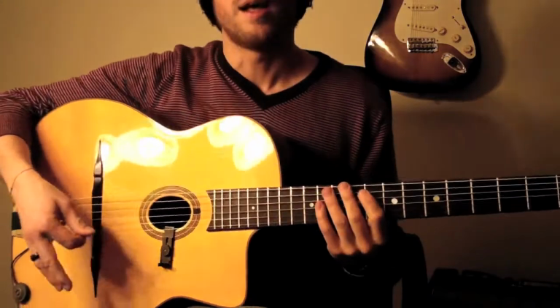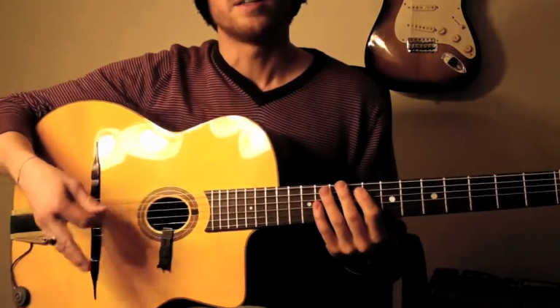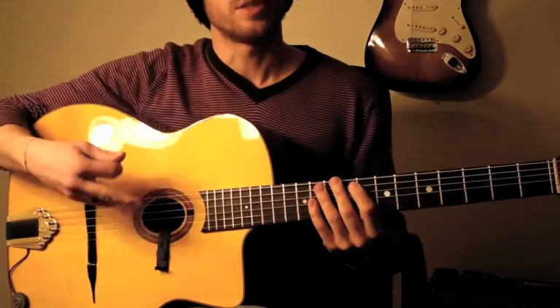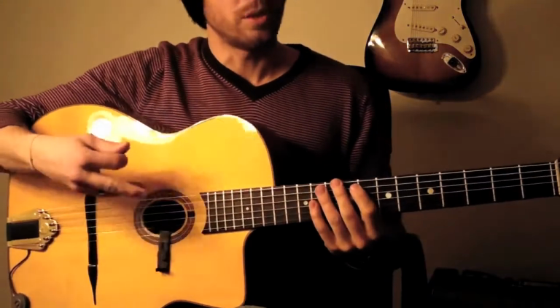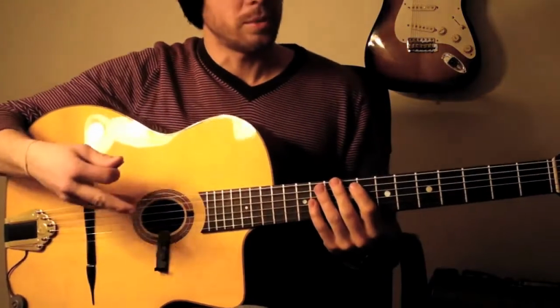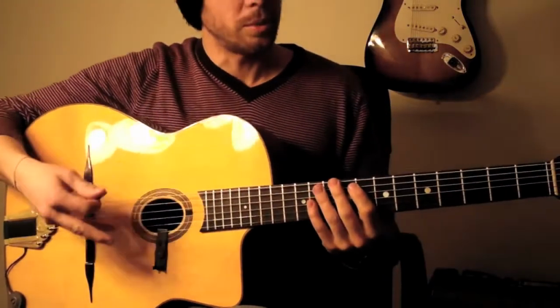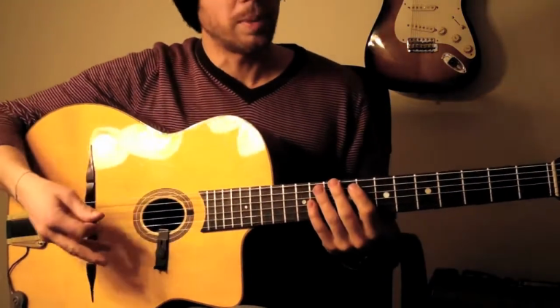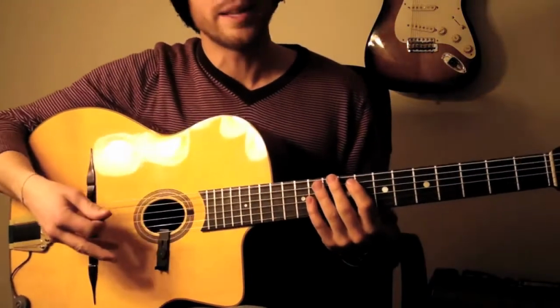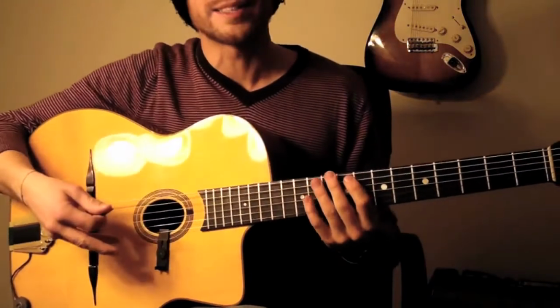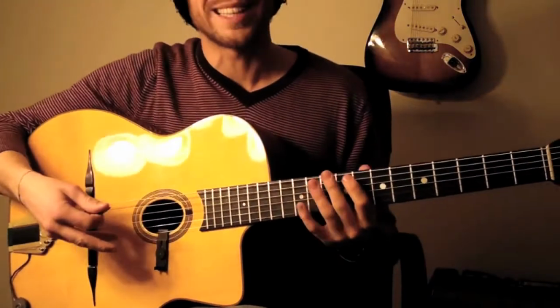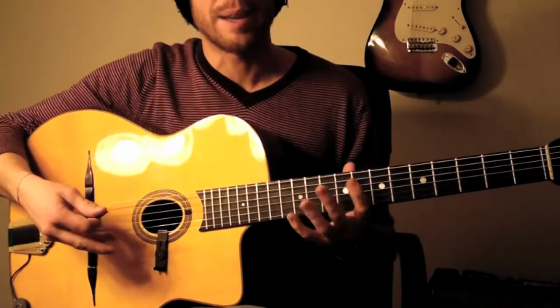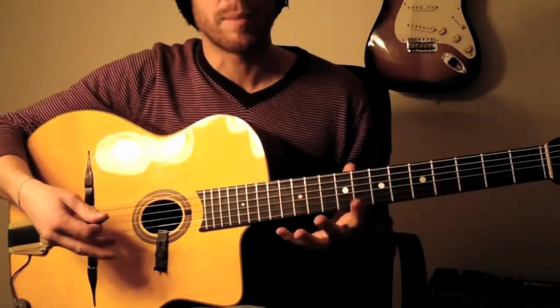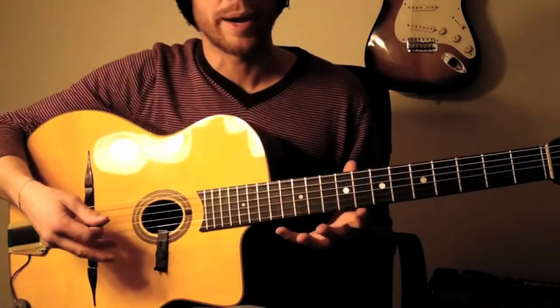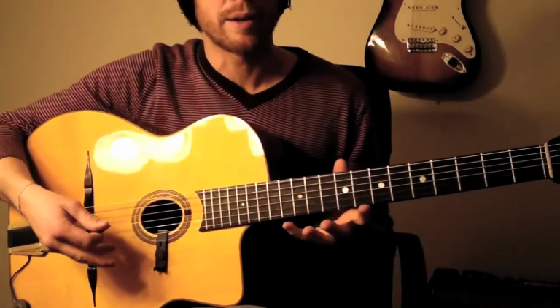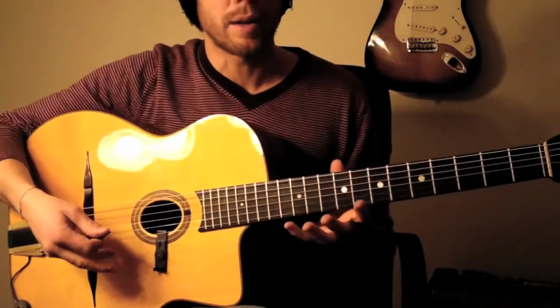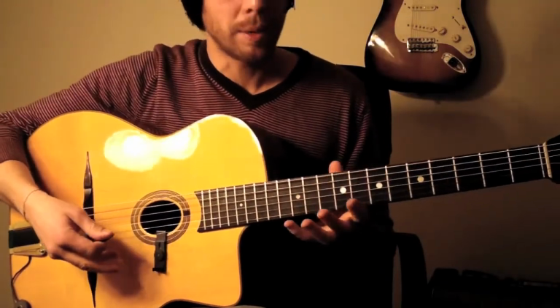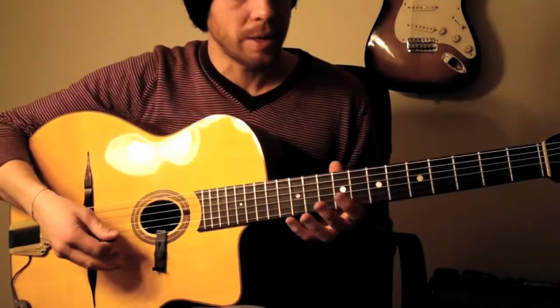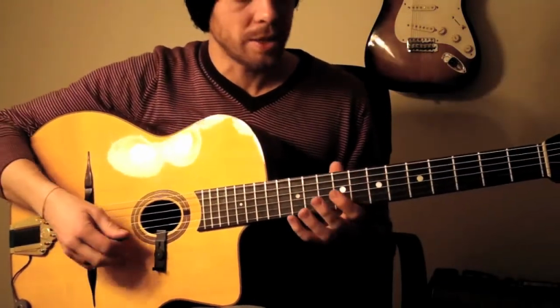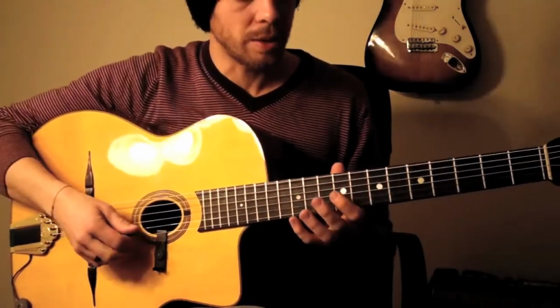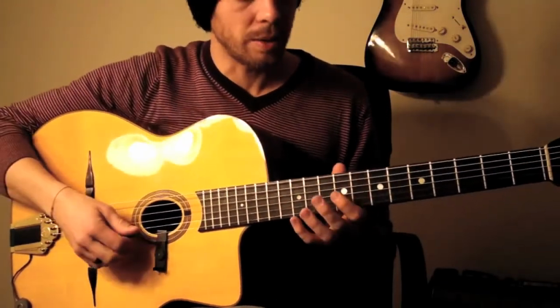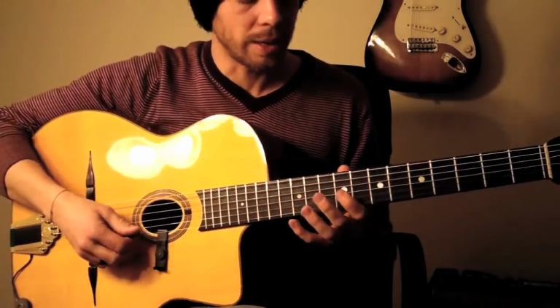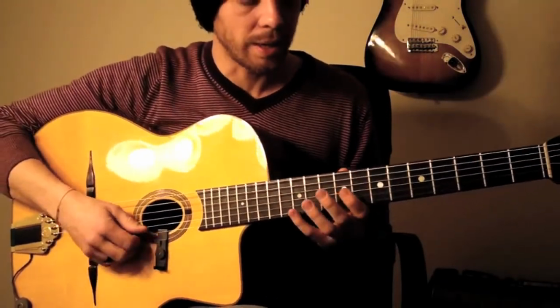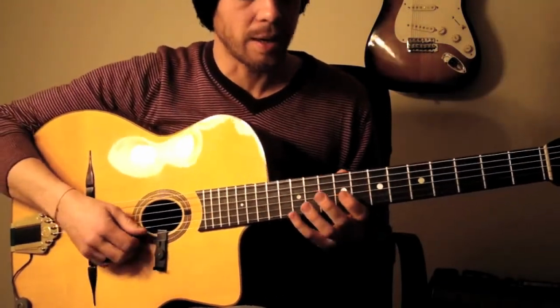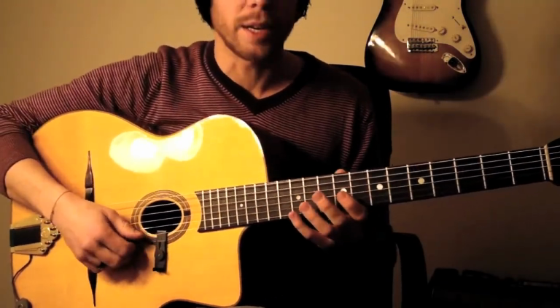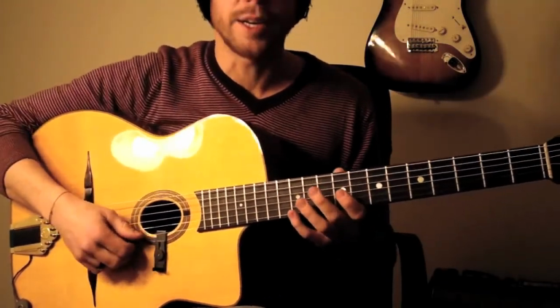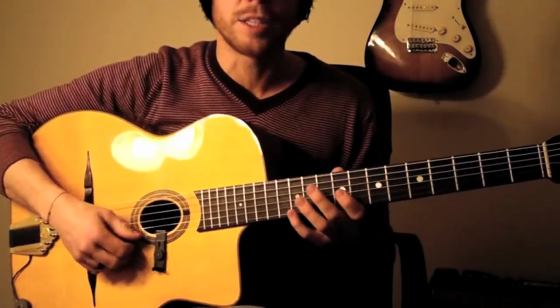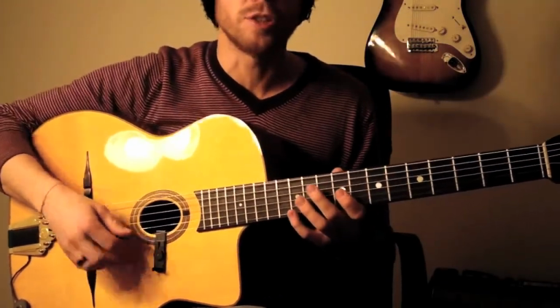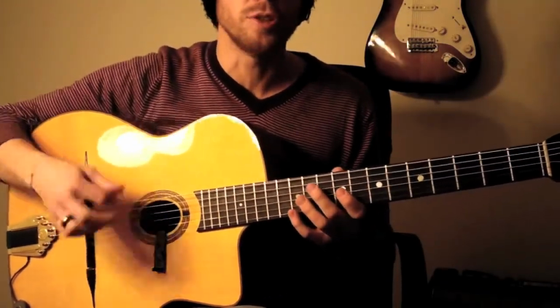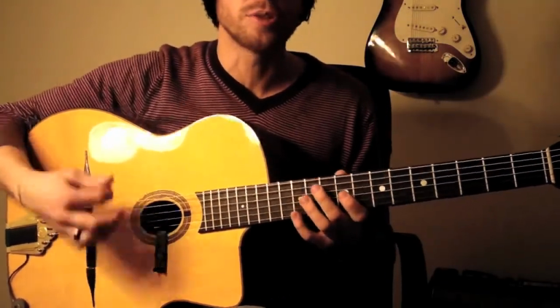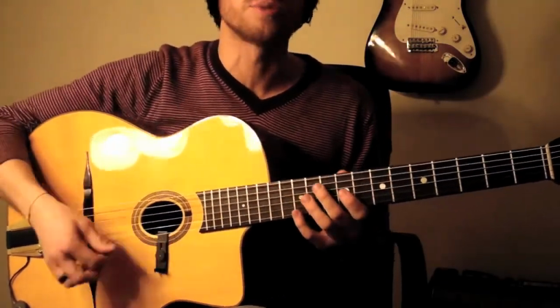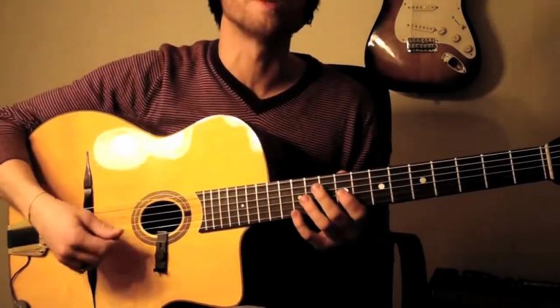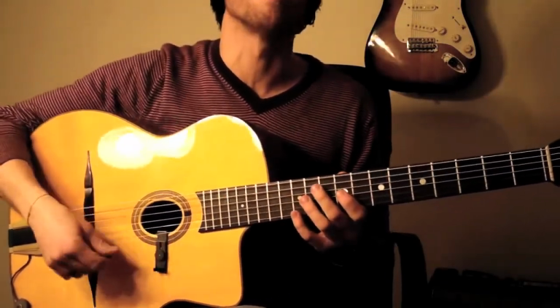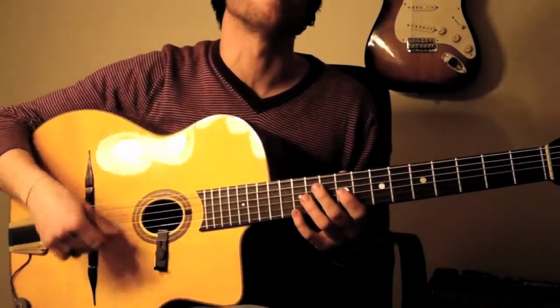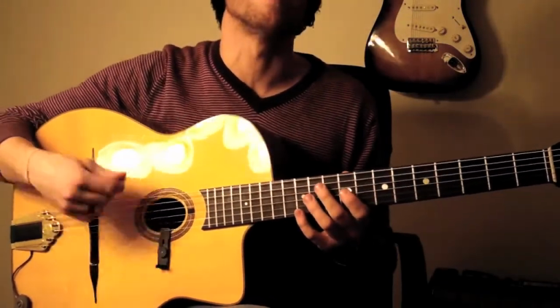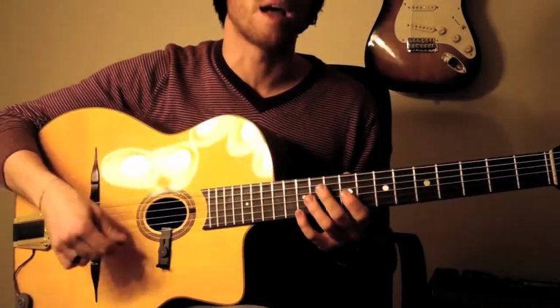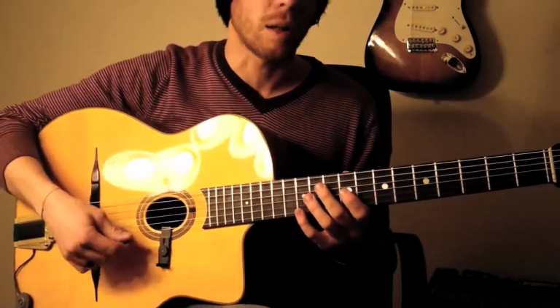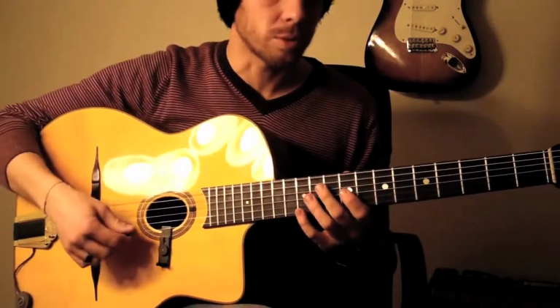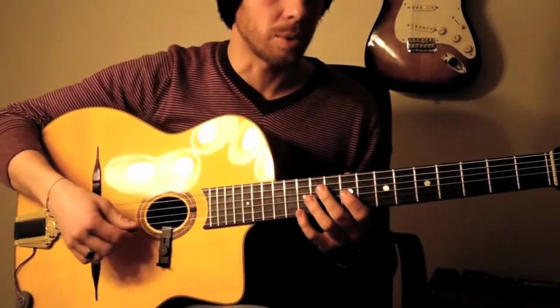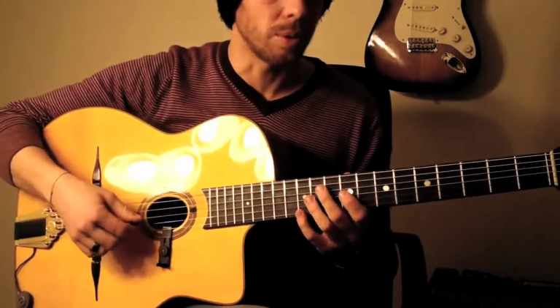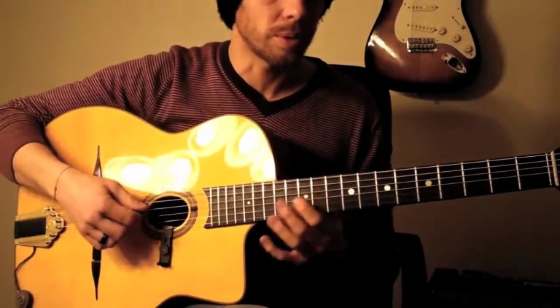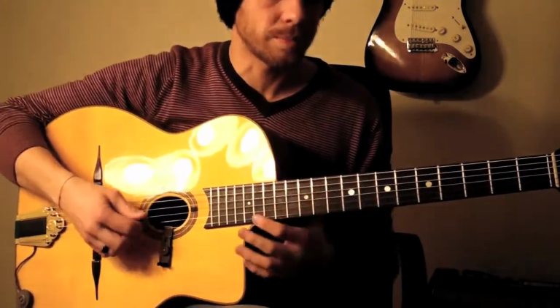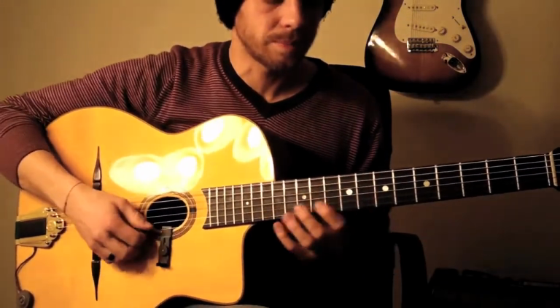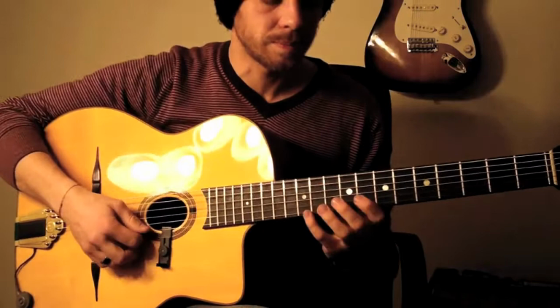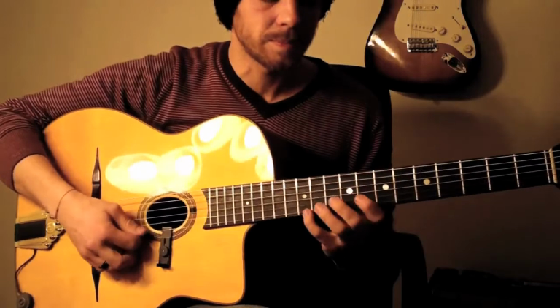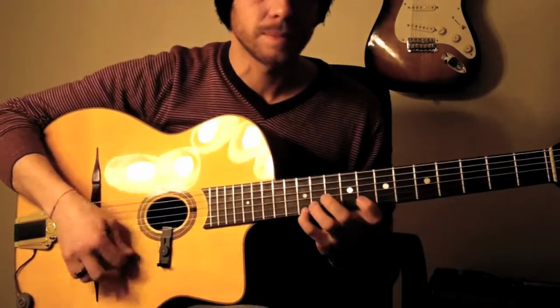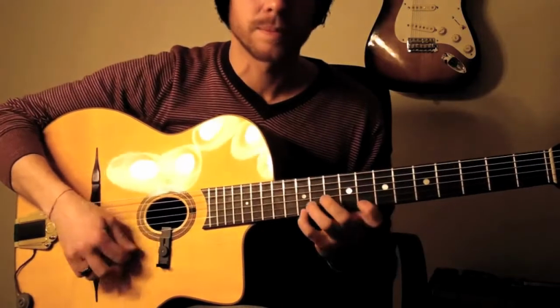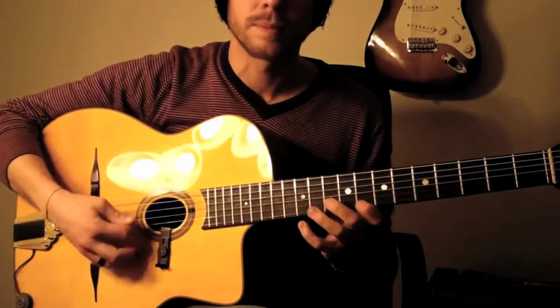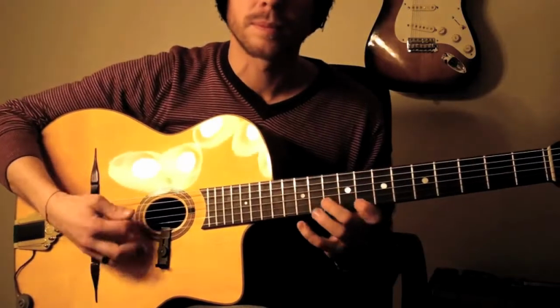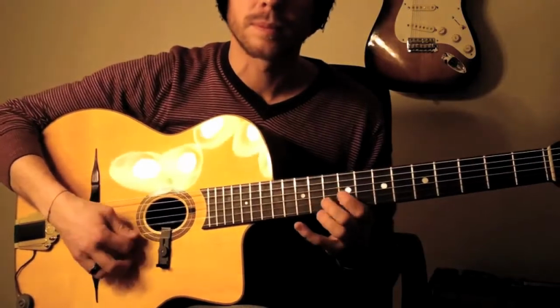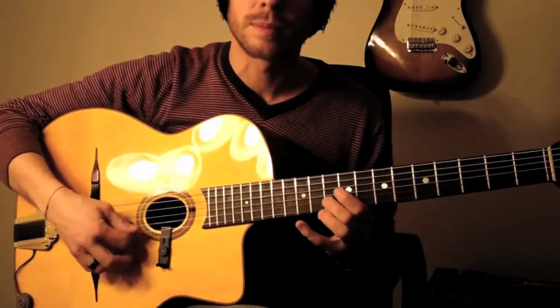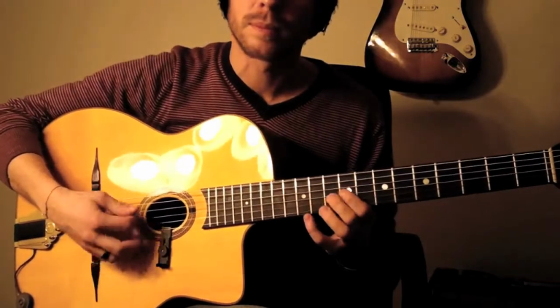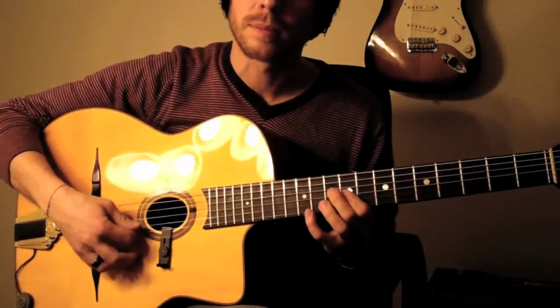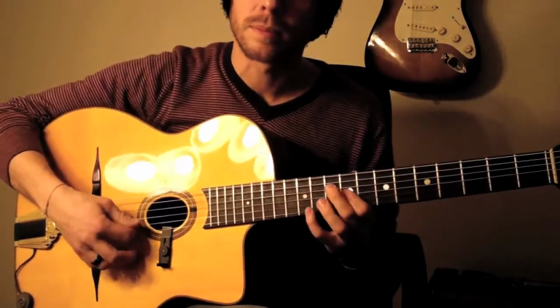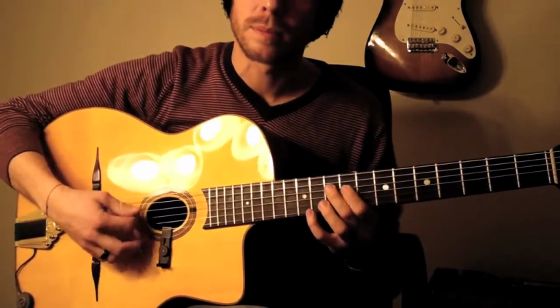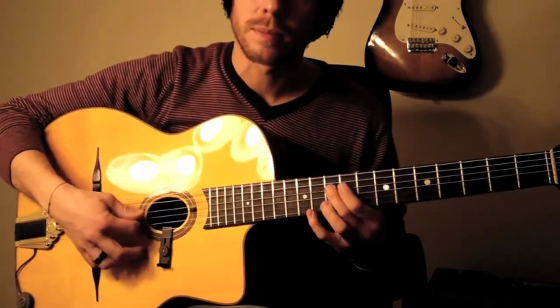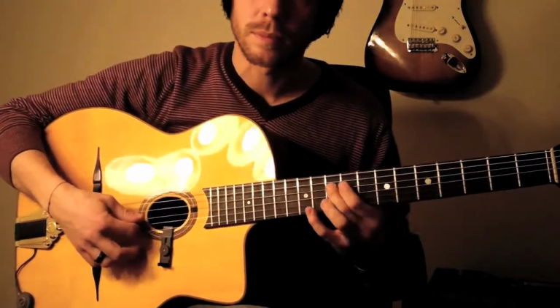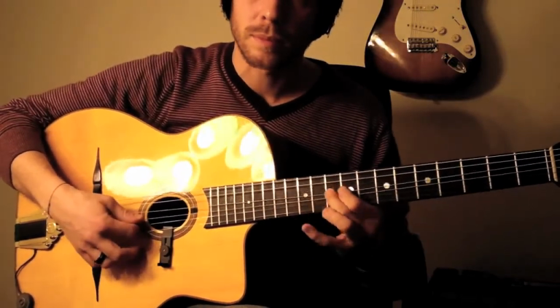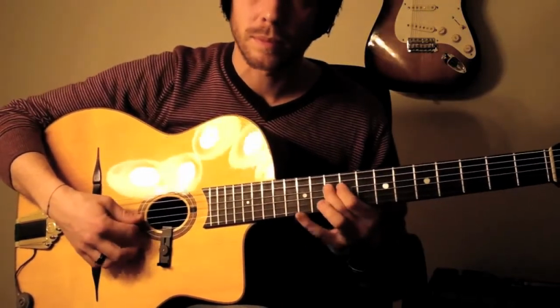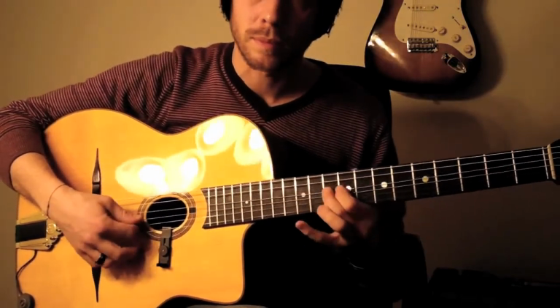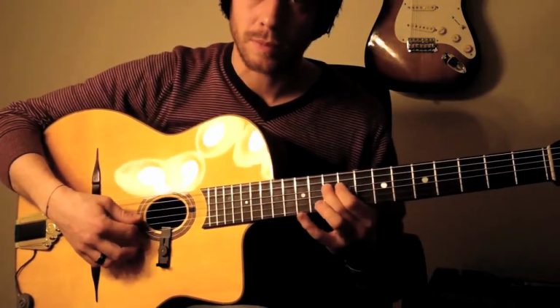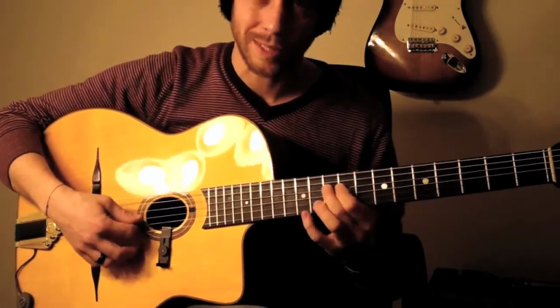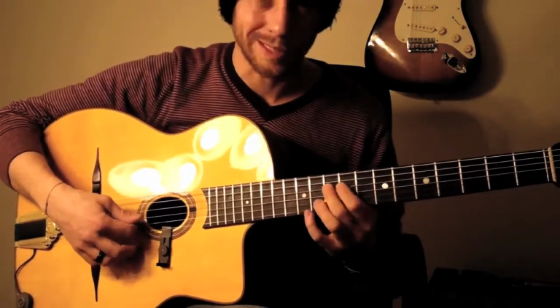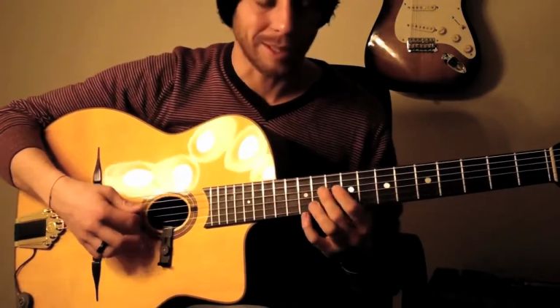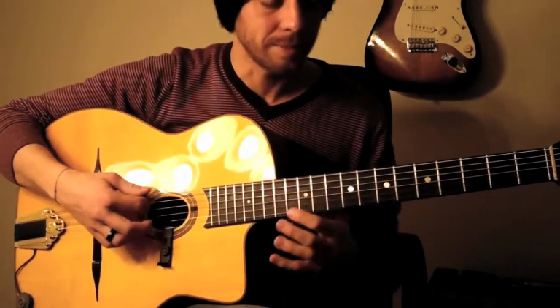To play this A-minor arpeggio, again, each new string with a downstroke — this way.